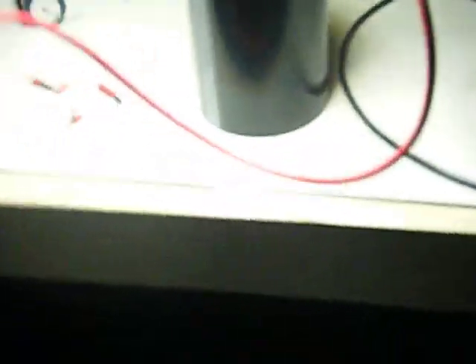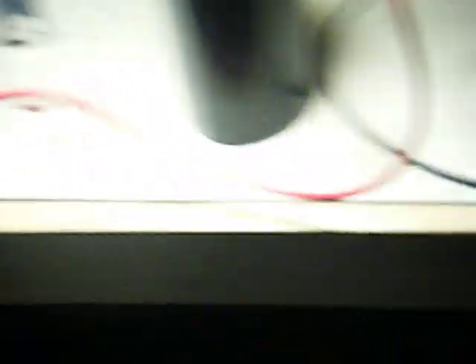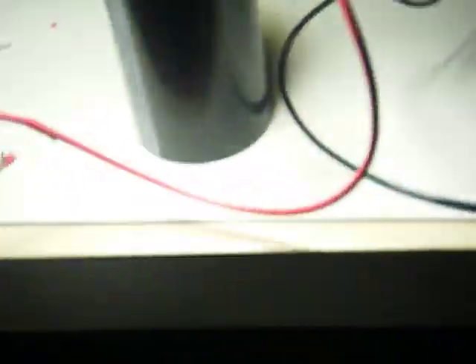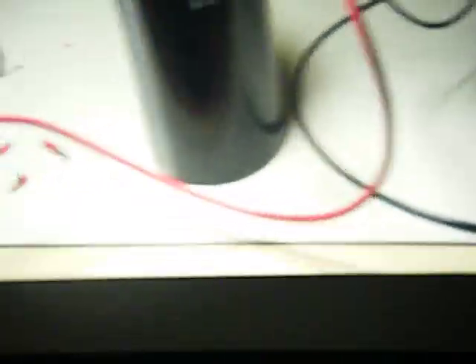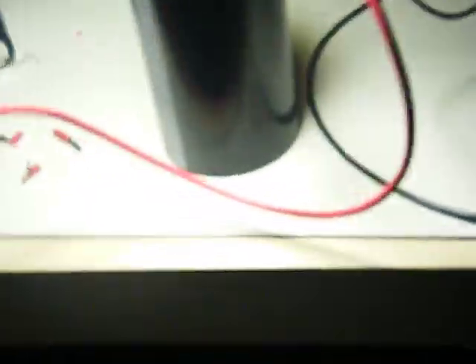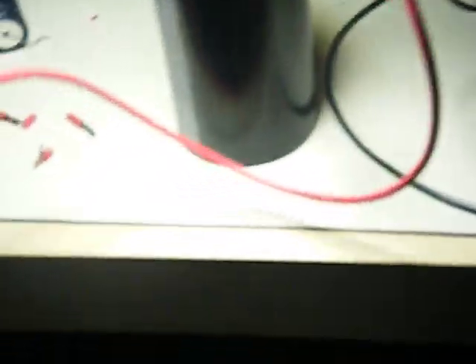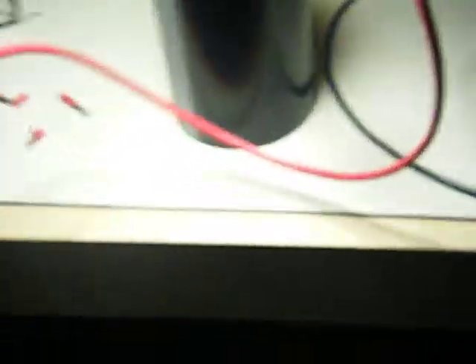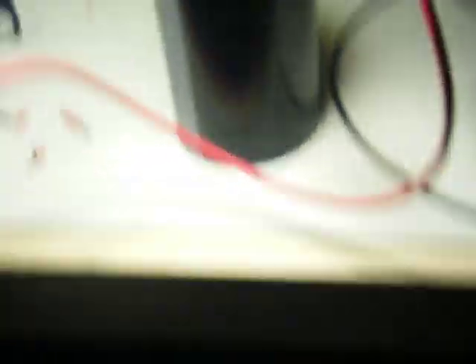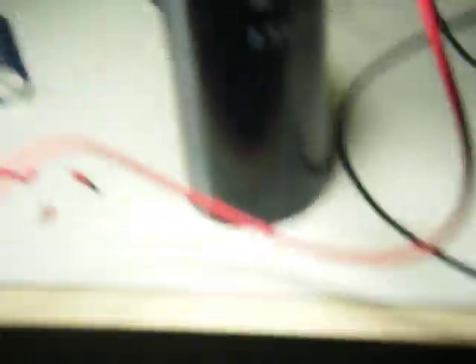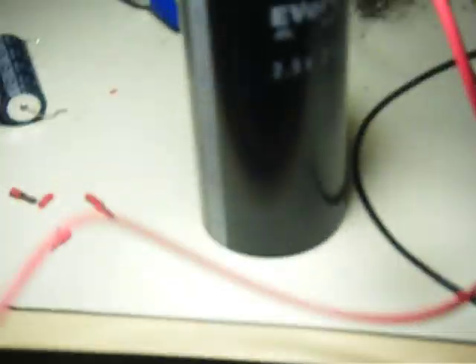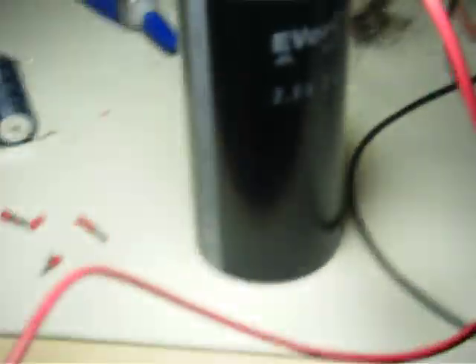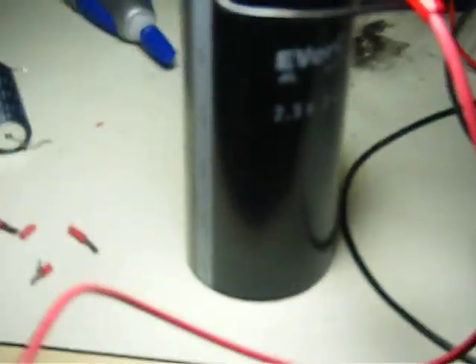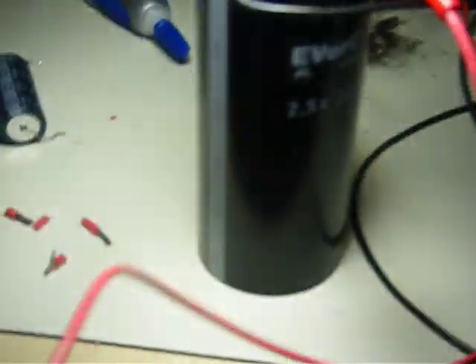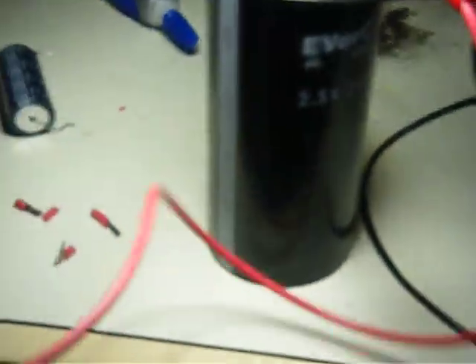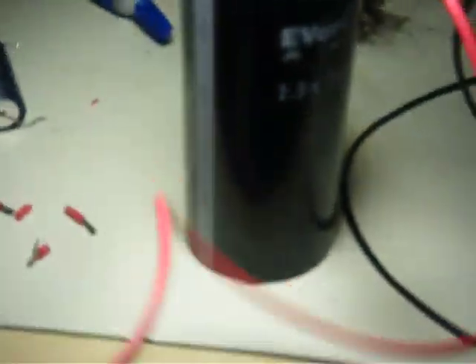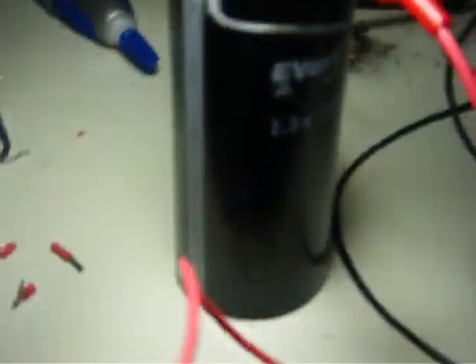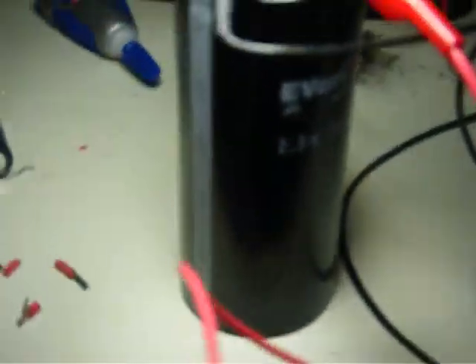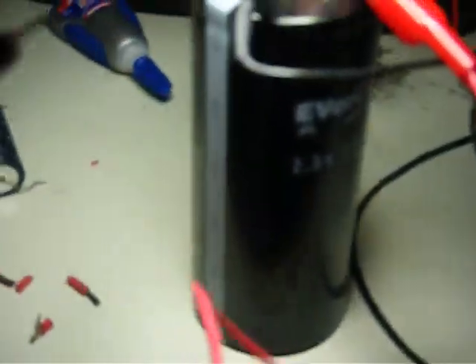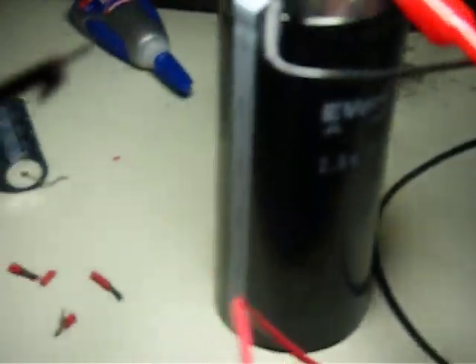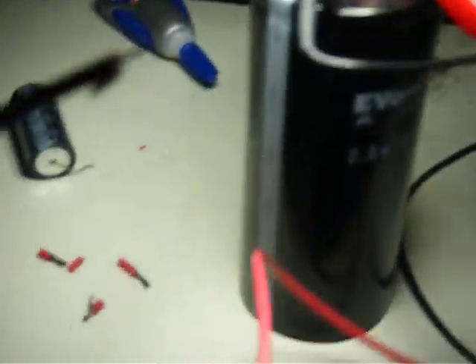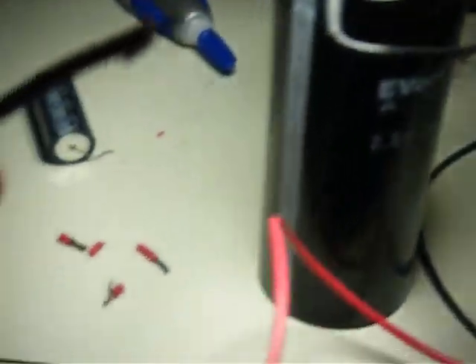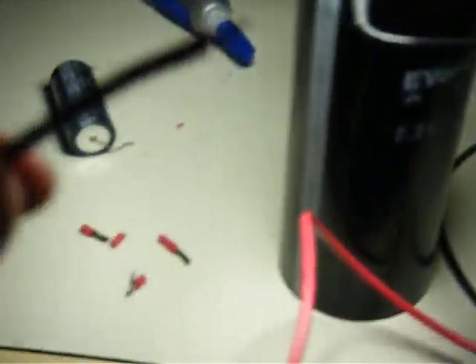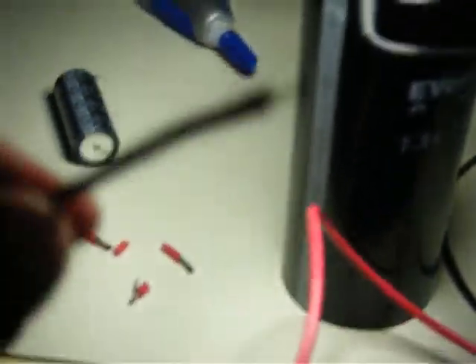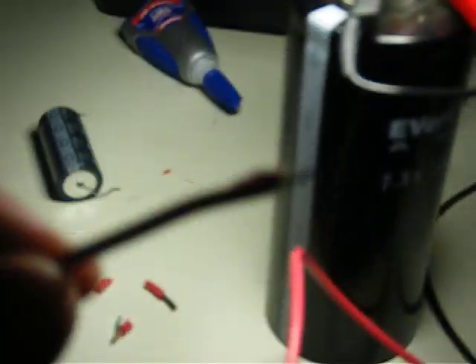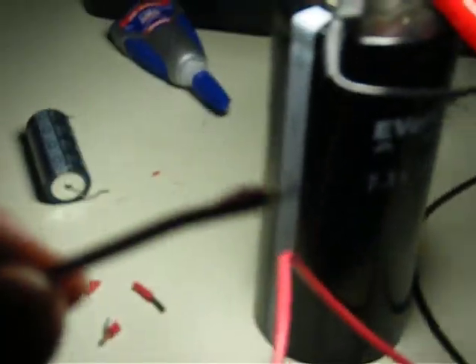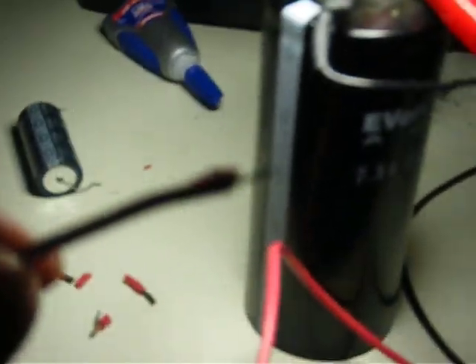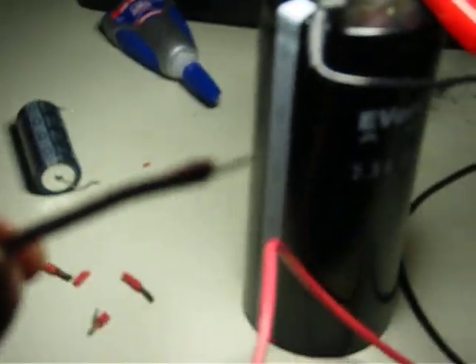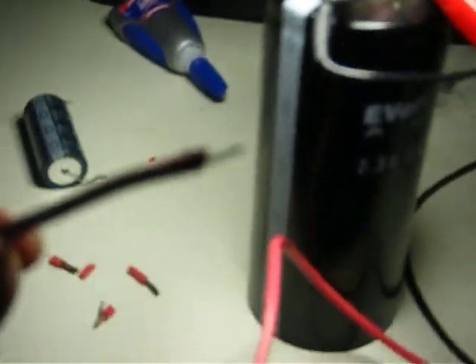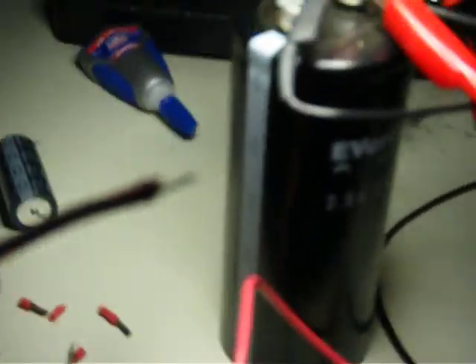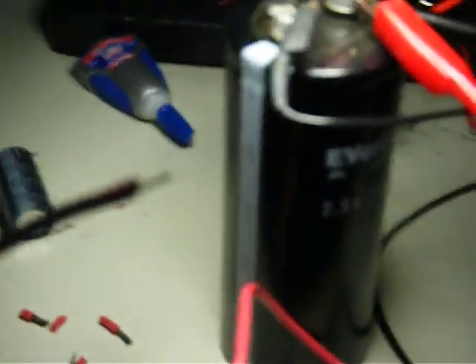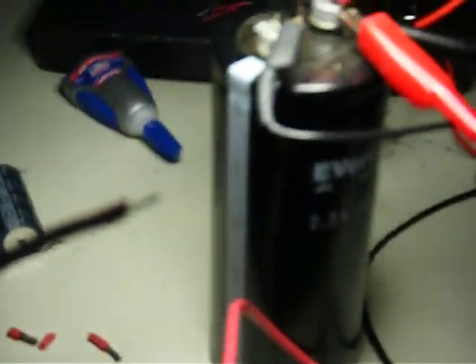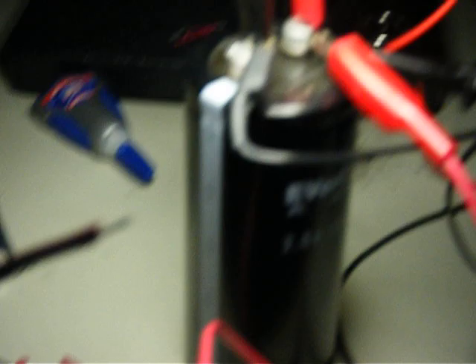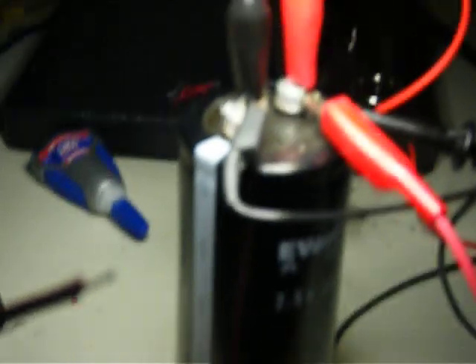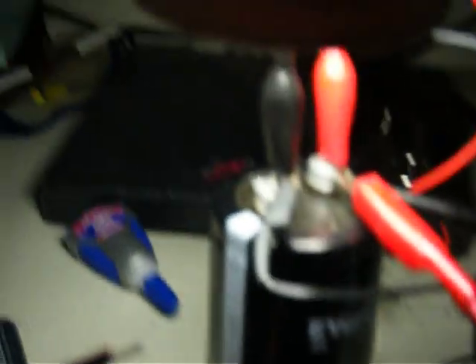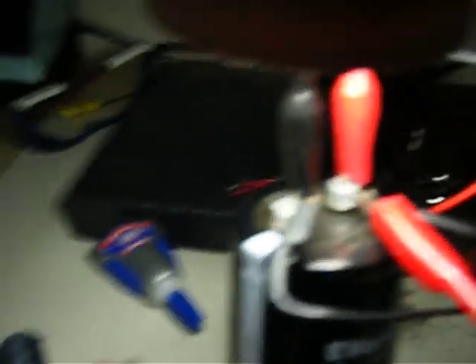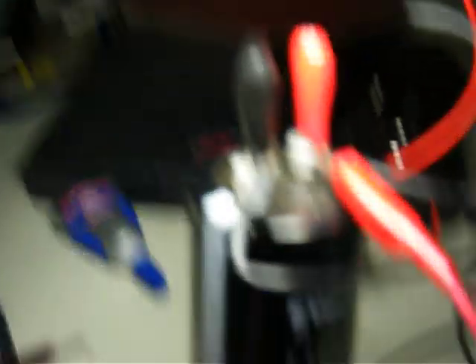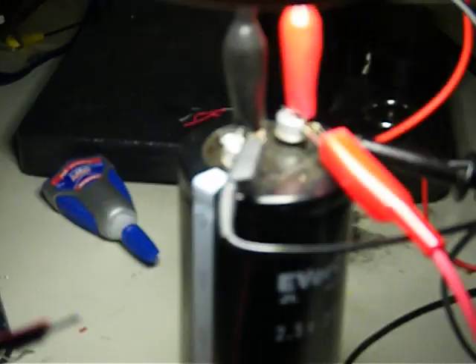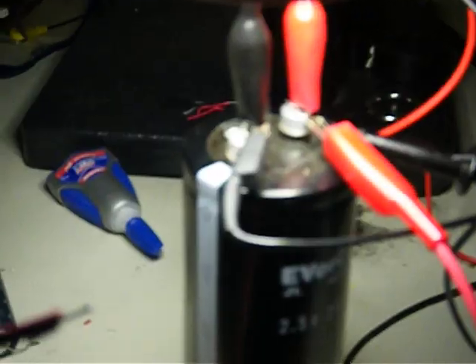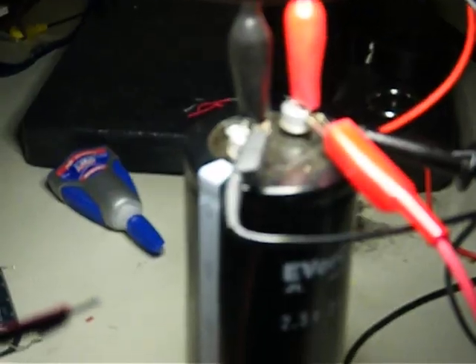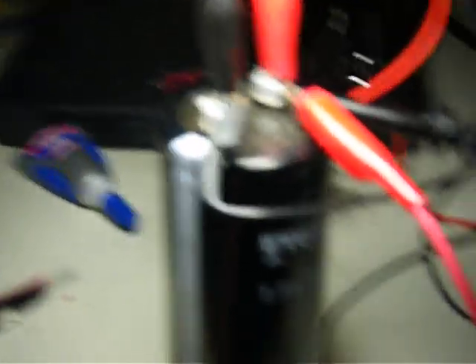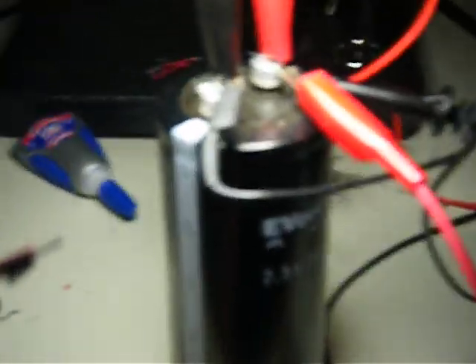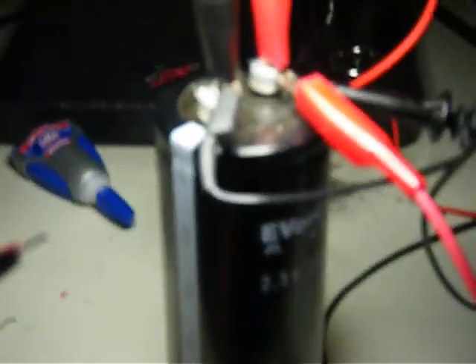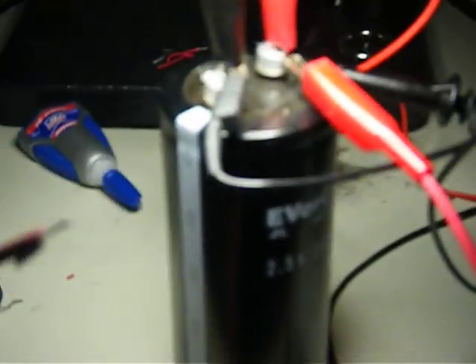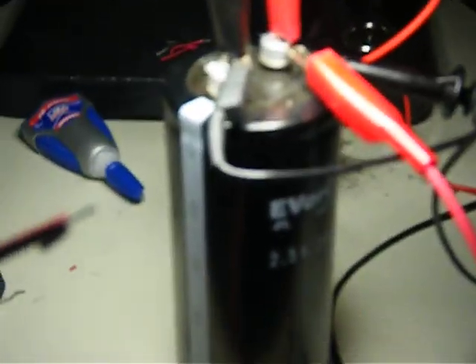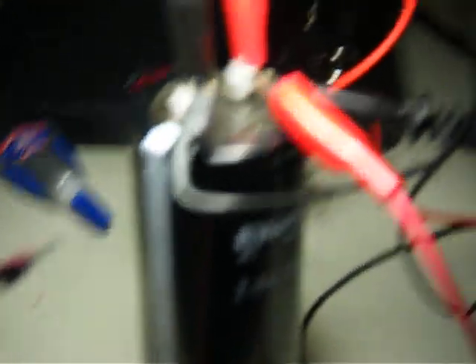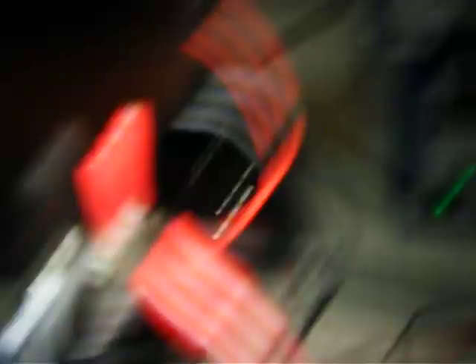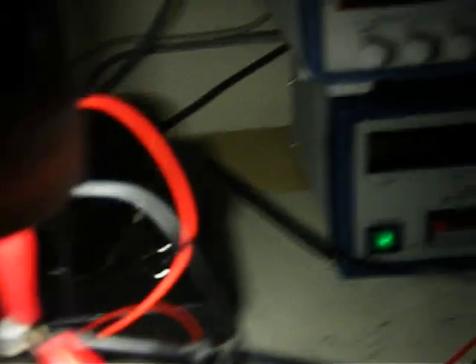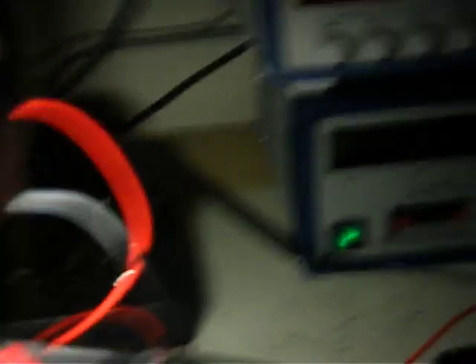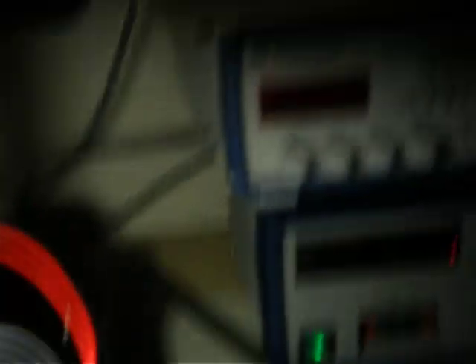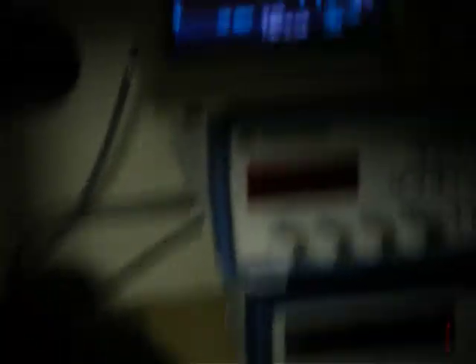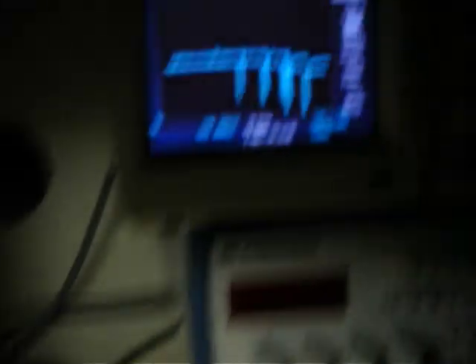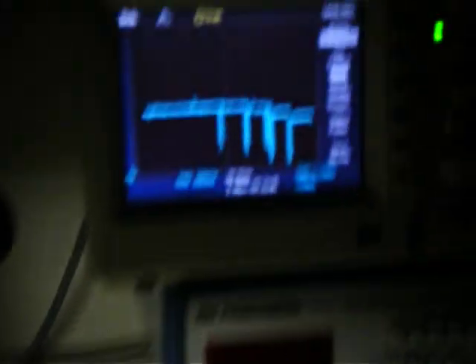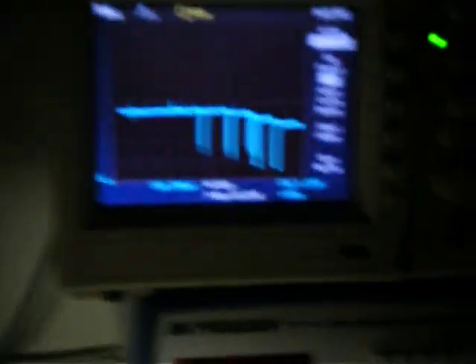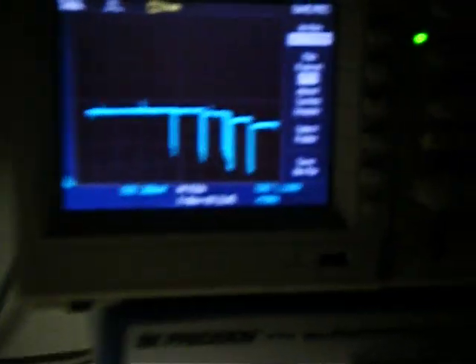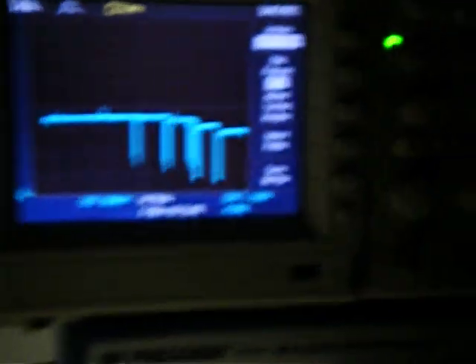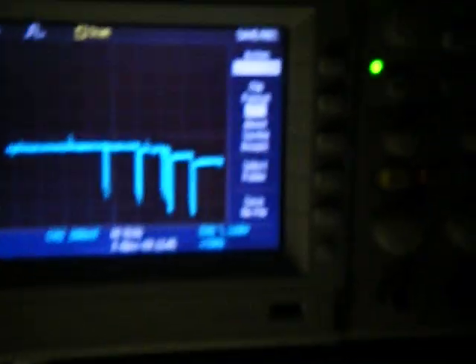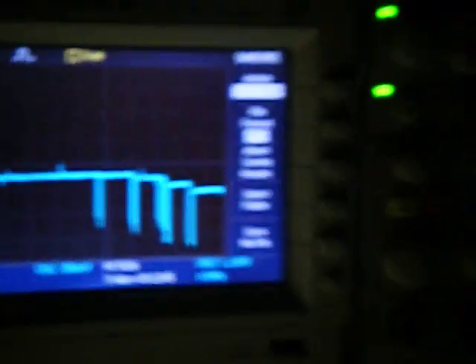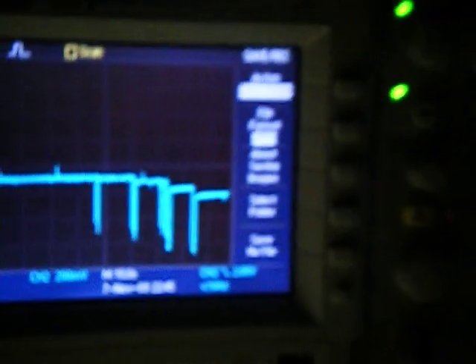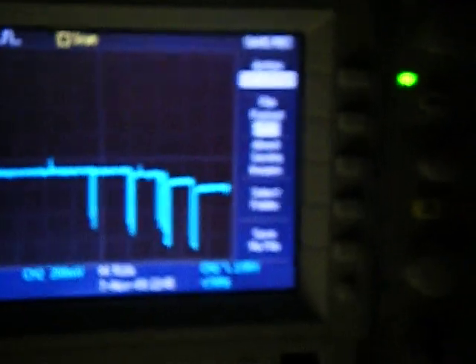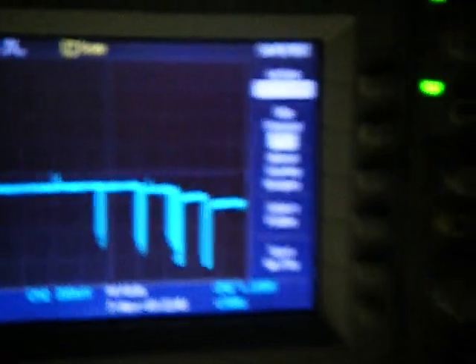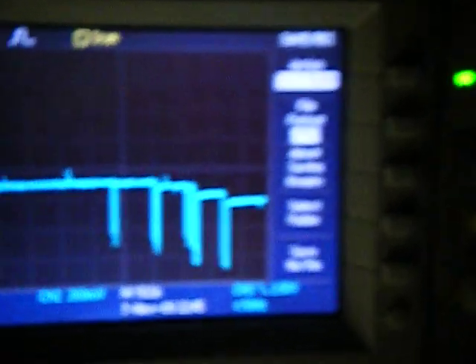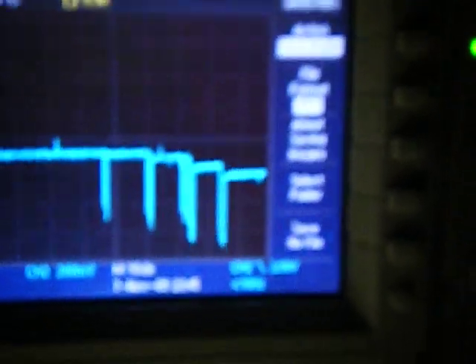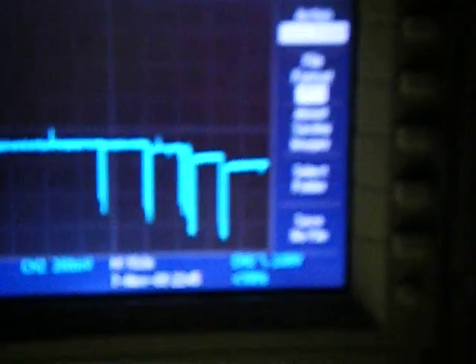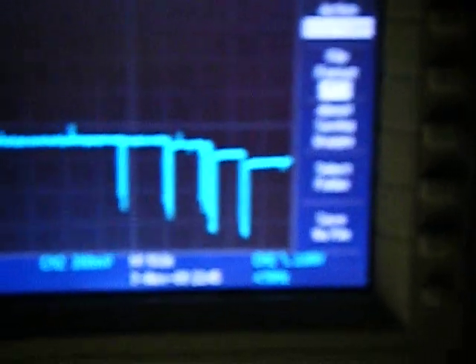It's not going to do anything because it's not shorting out anymore. And you can see the voltage drops.